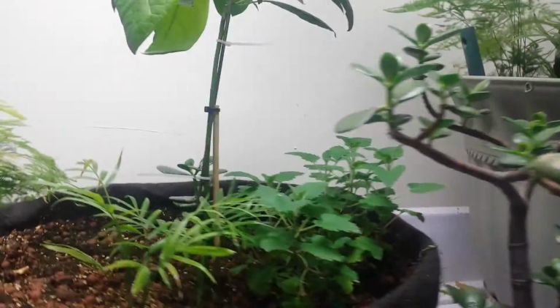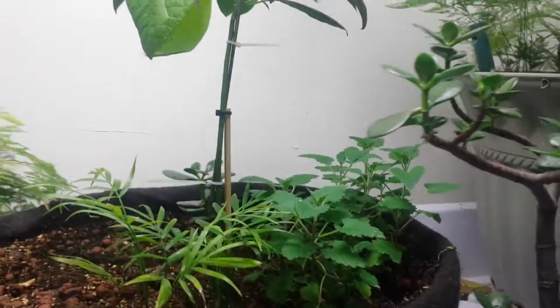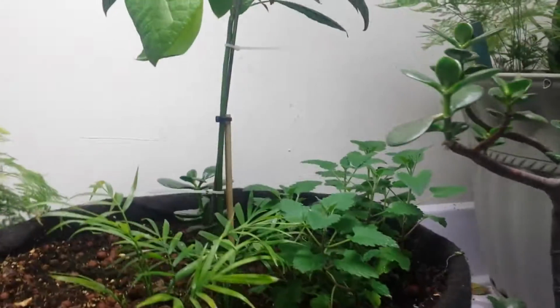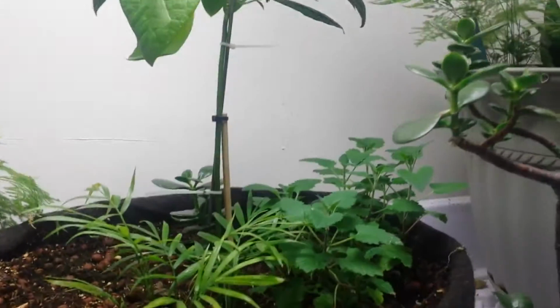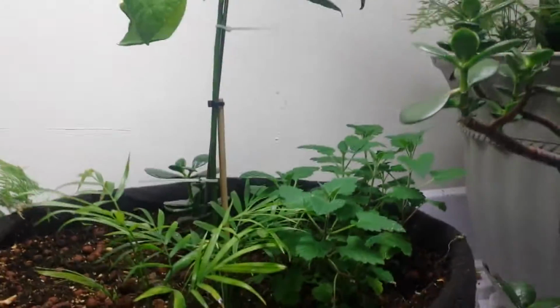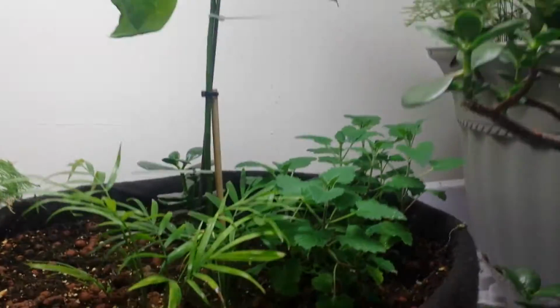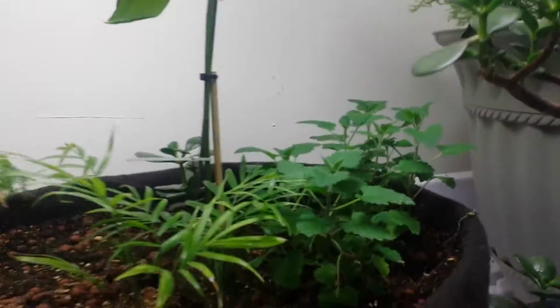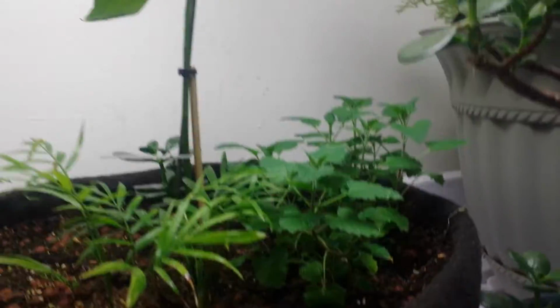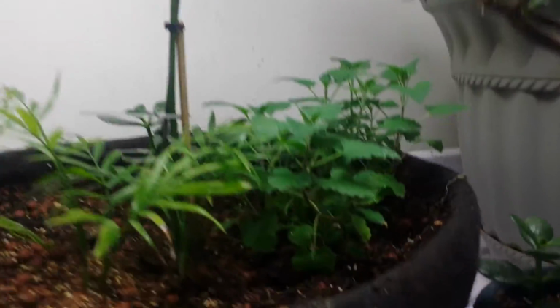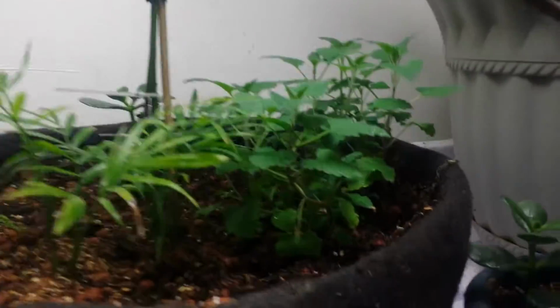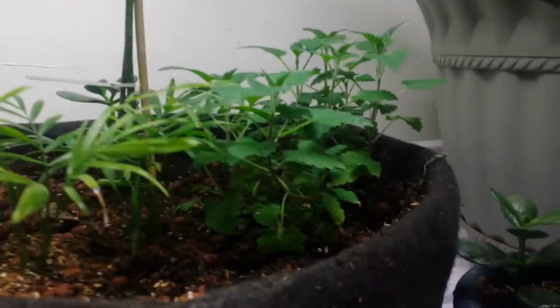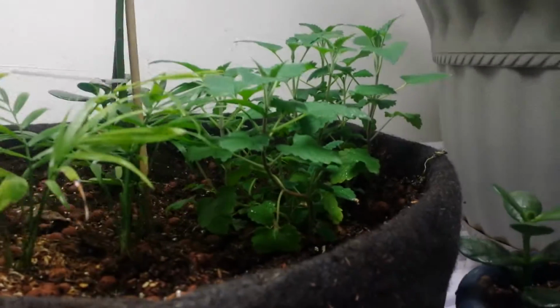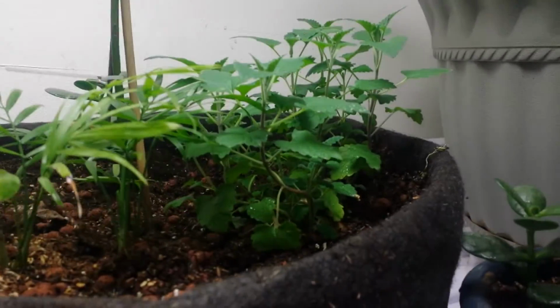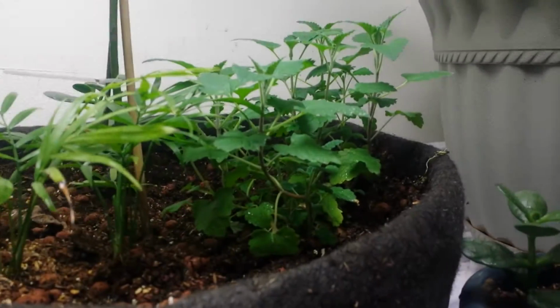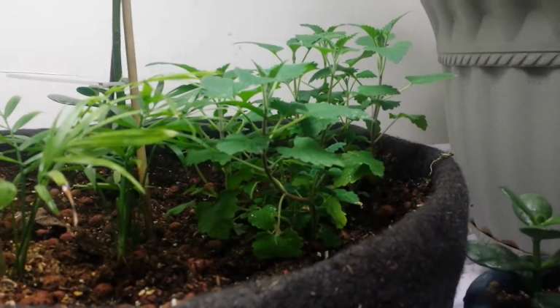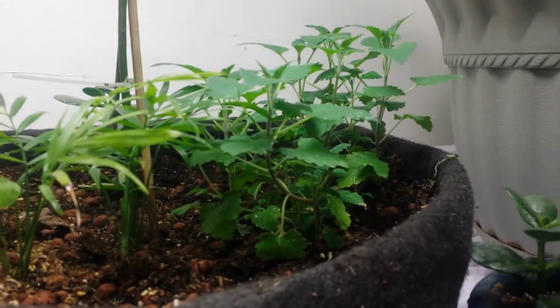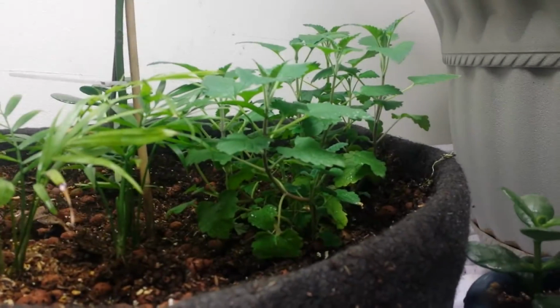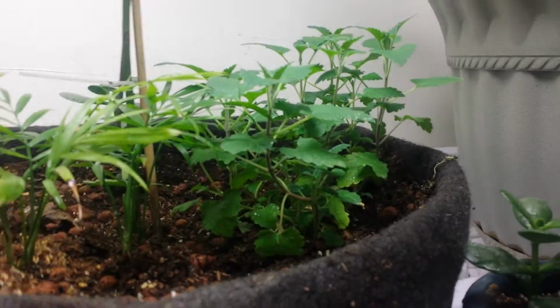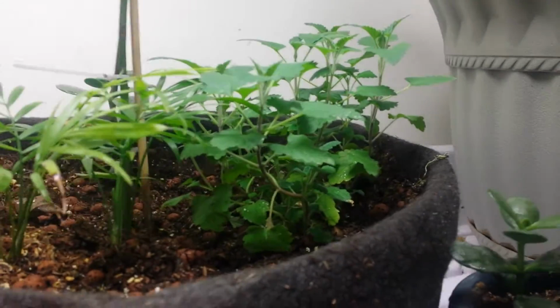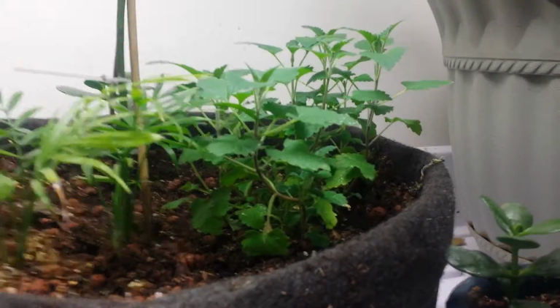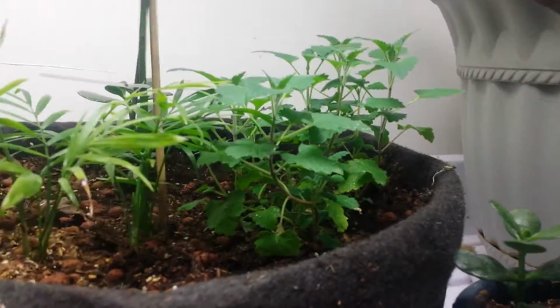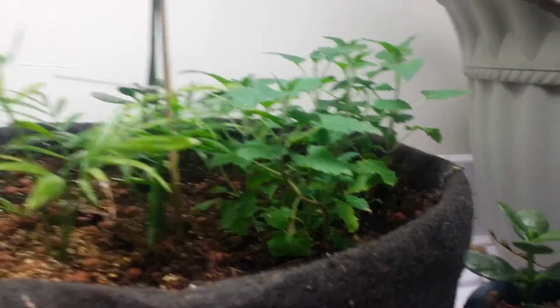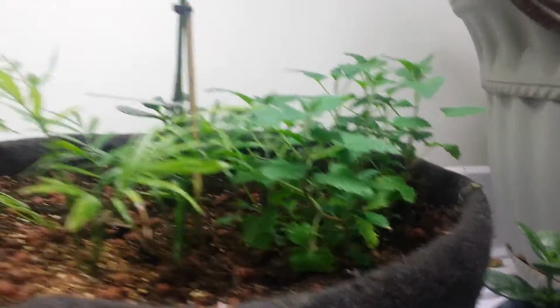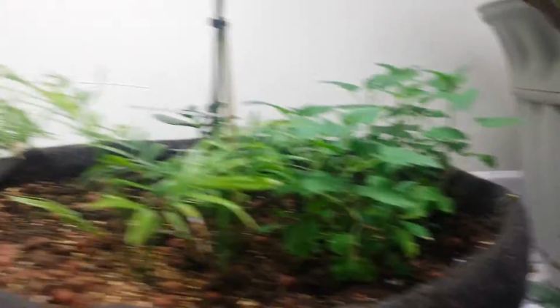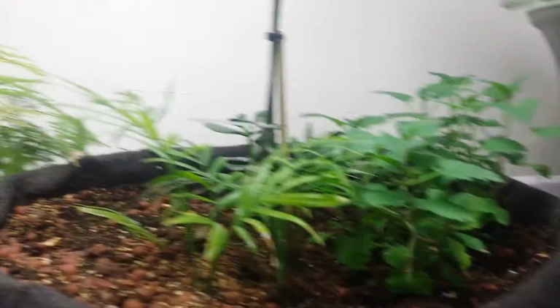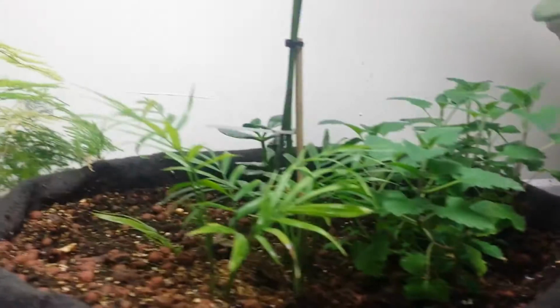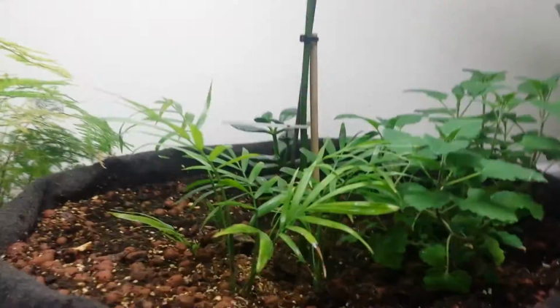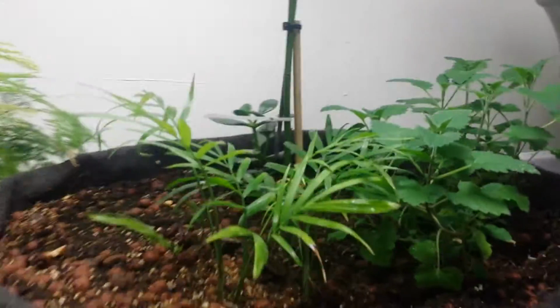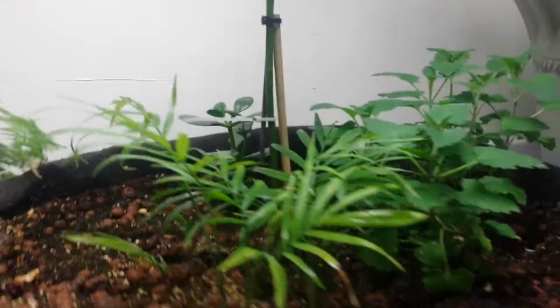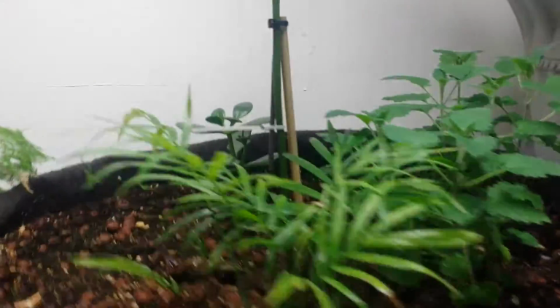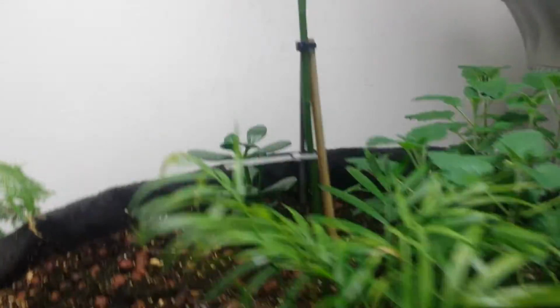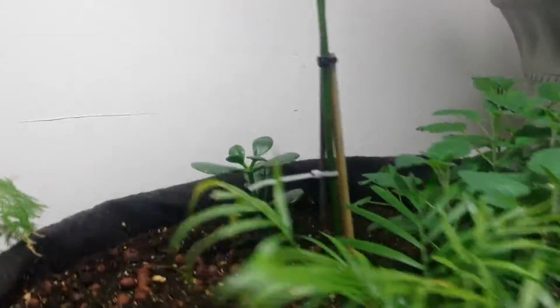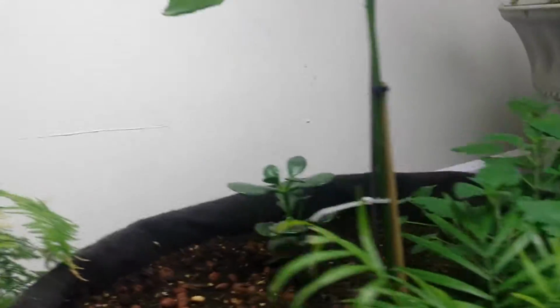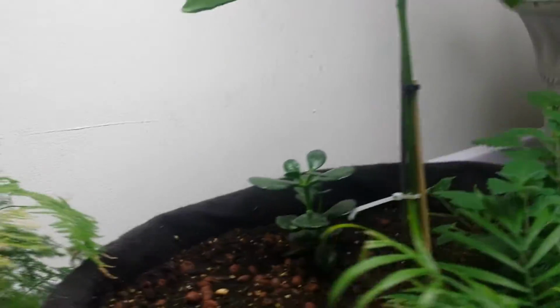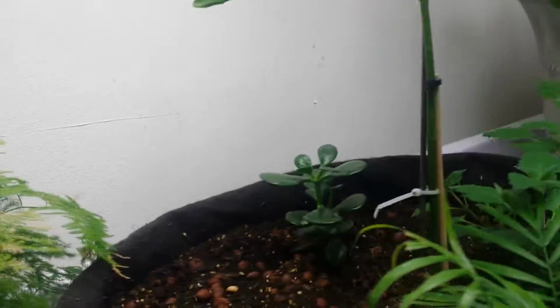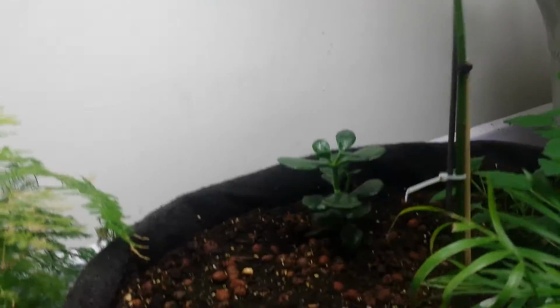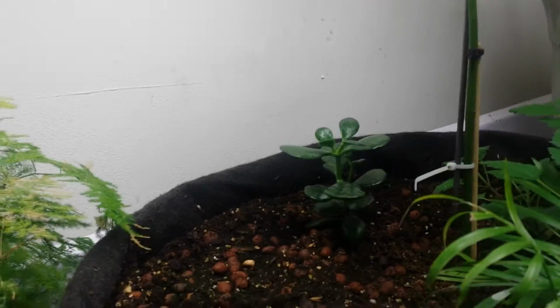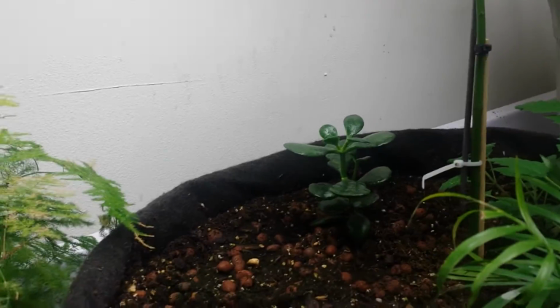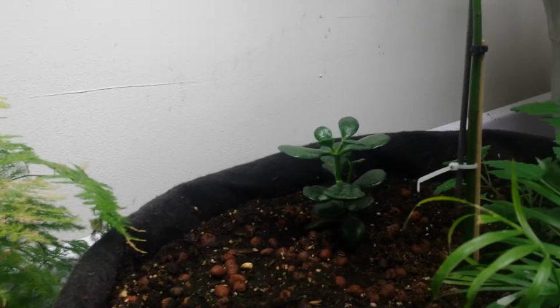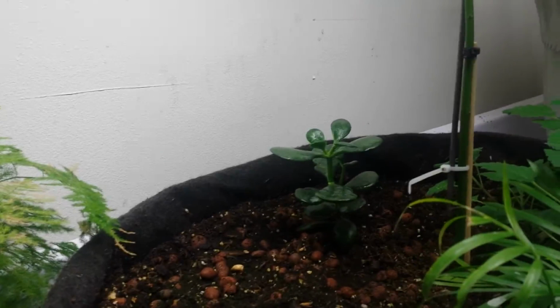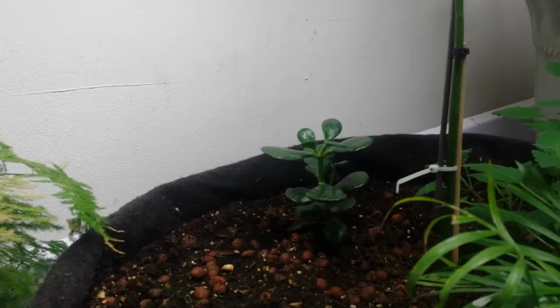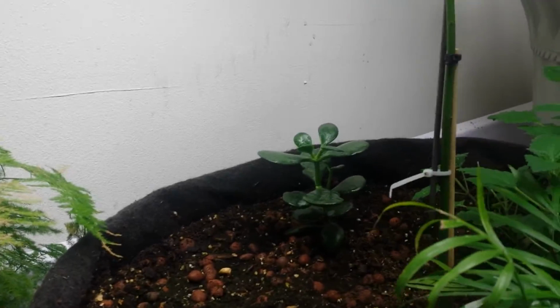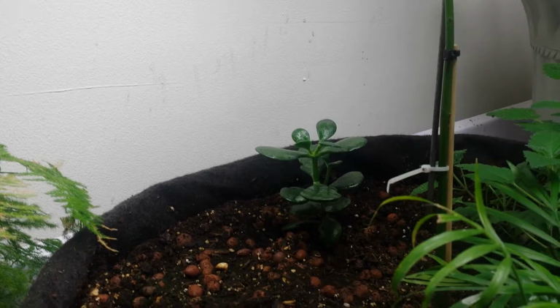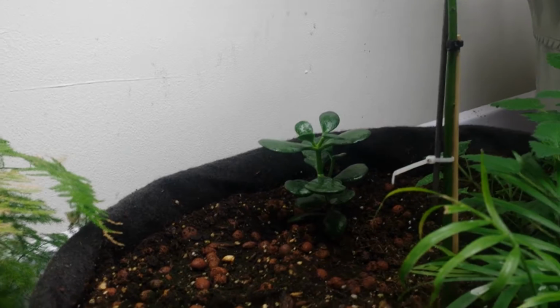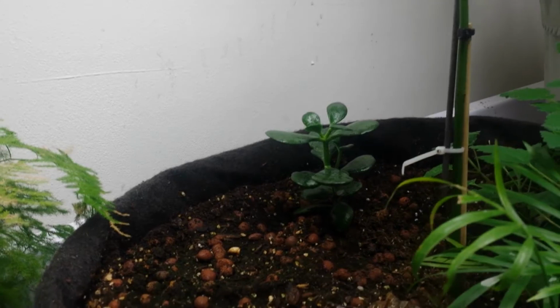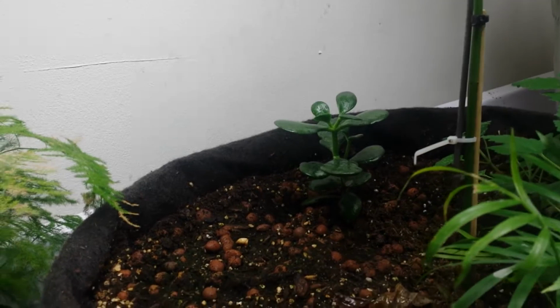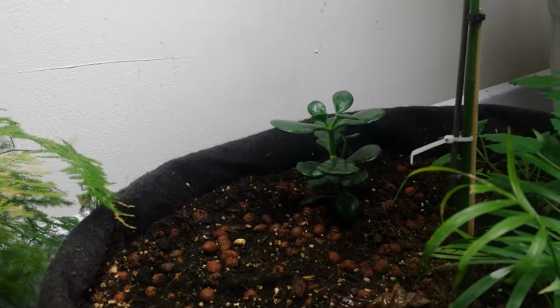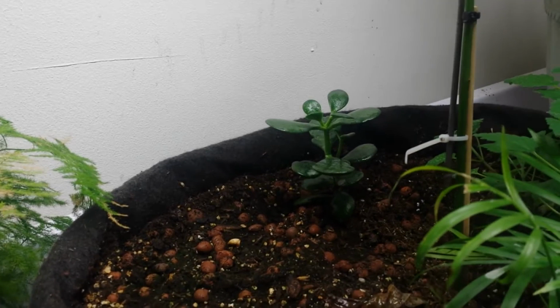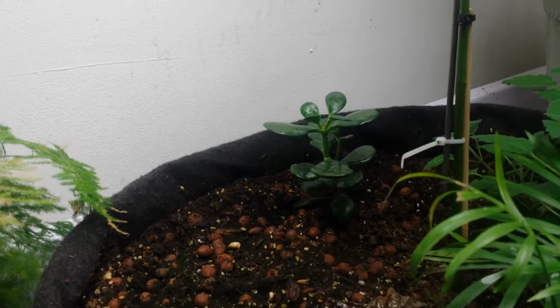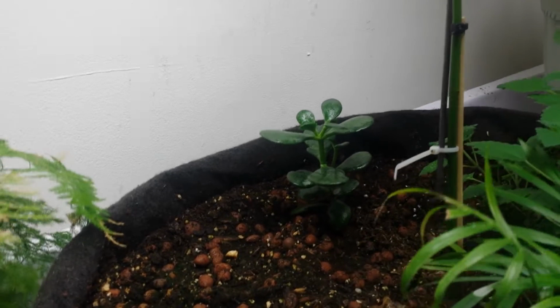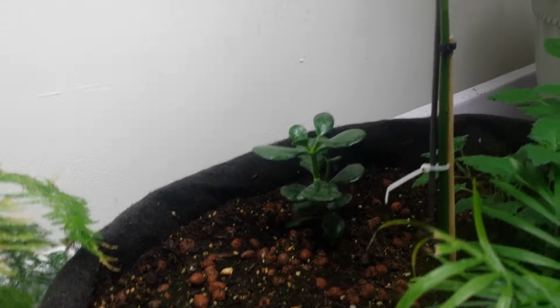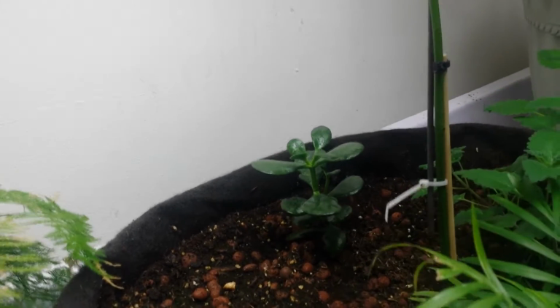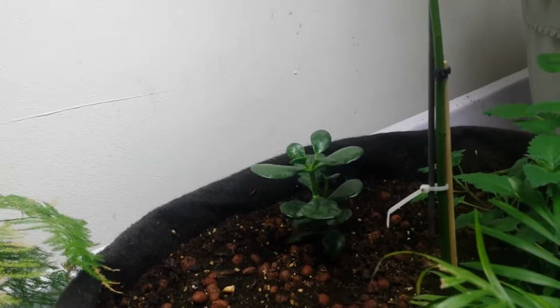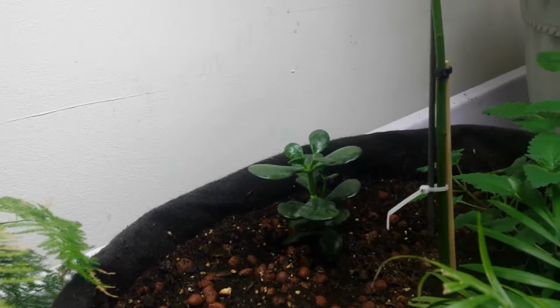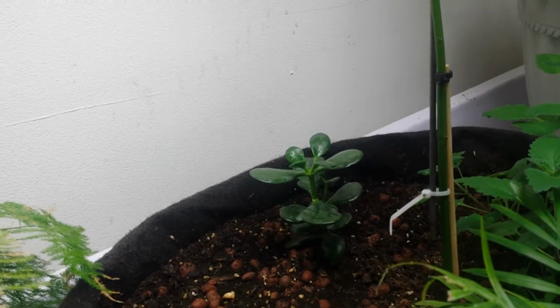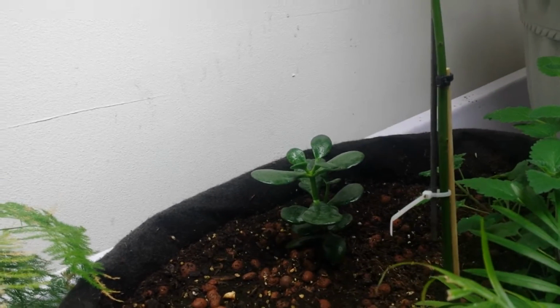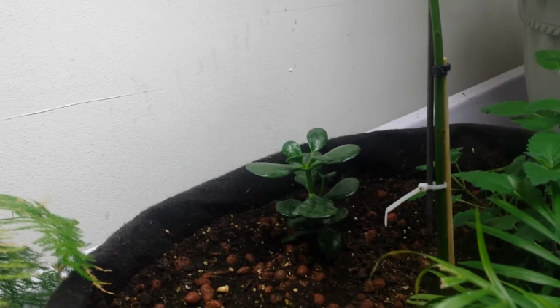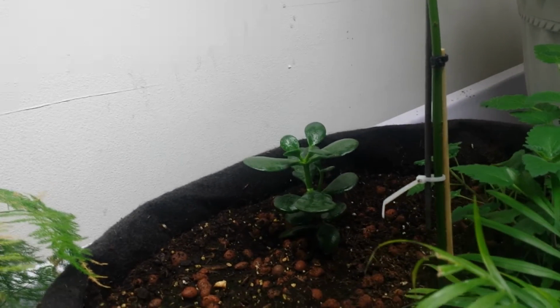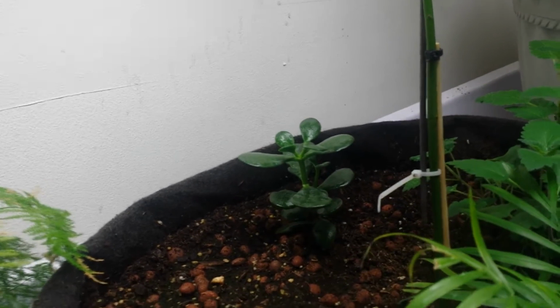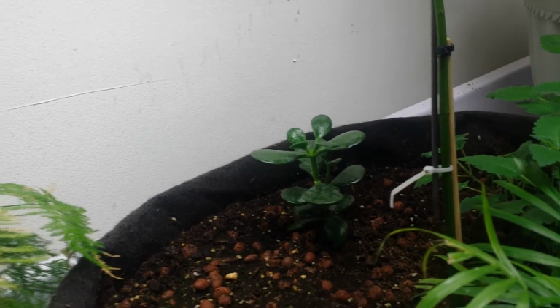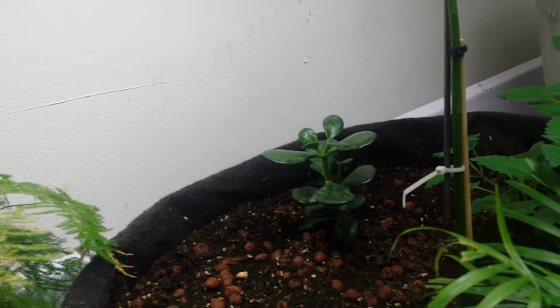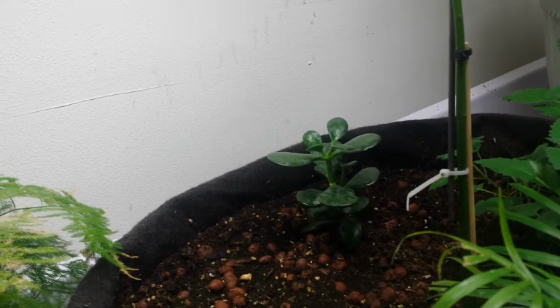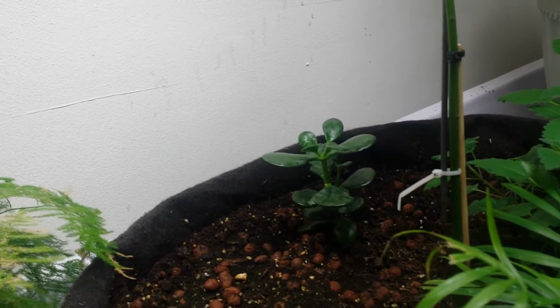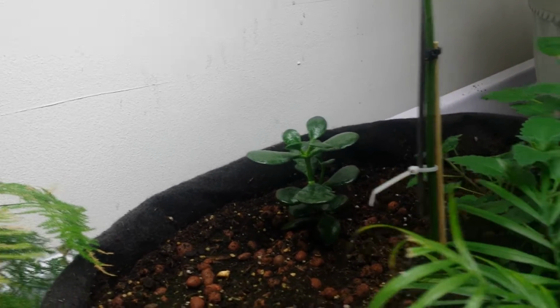And we got some catnip from my buddy, and a little jade tree in the back that's rooting and seems to be doing wonderfully.